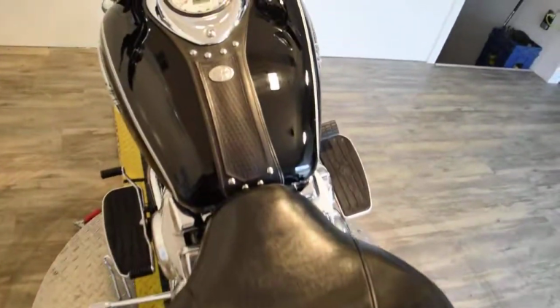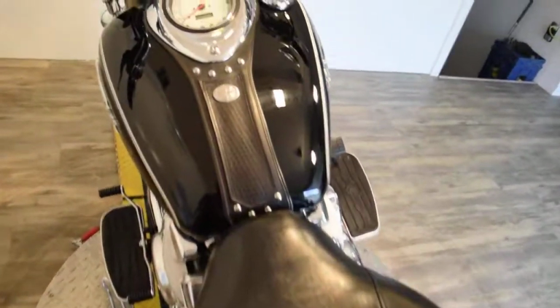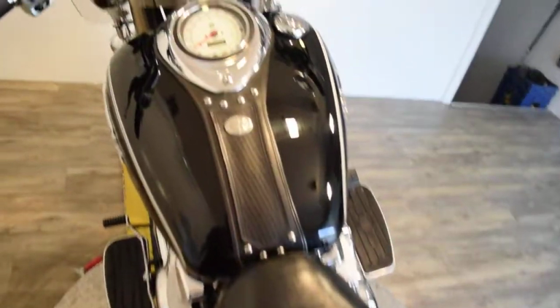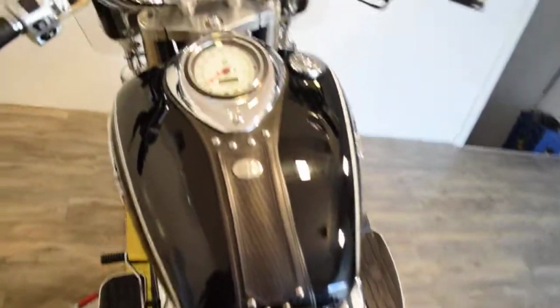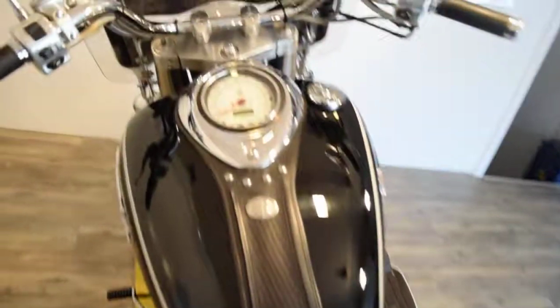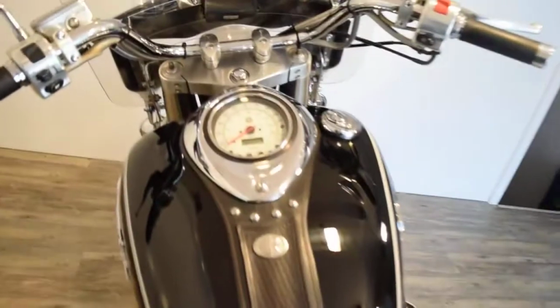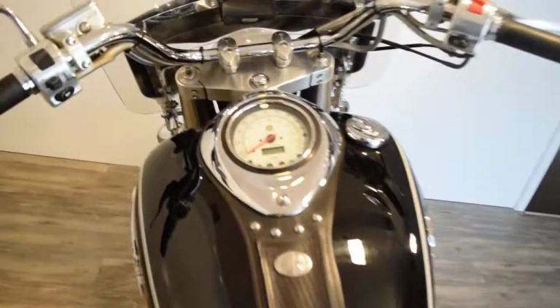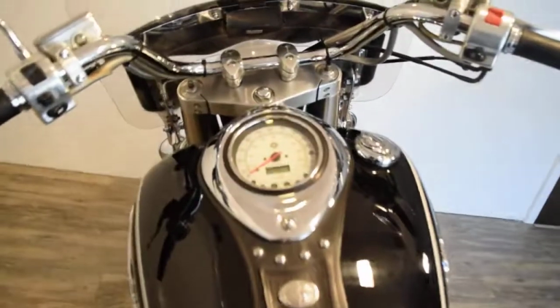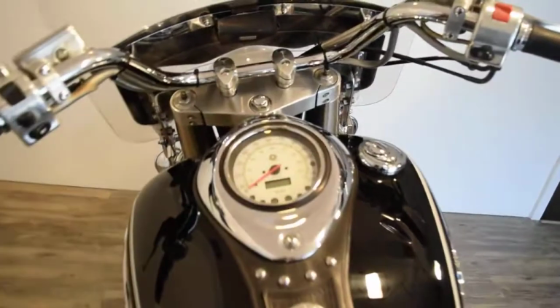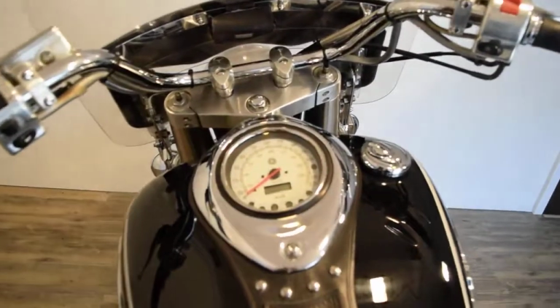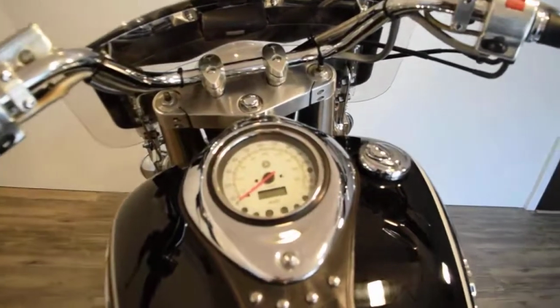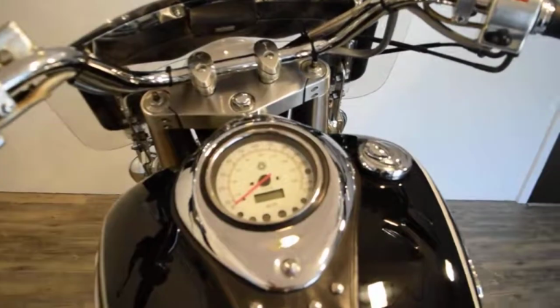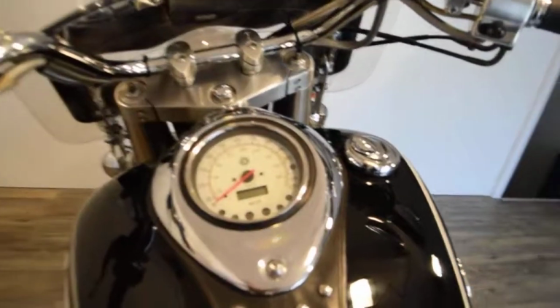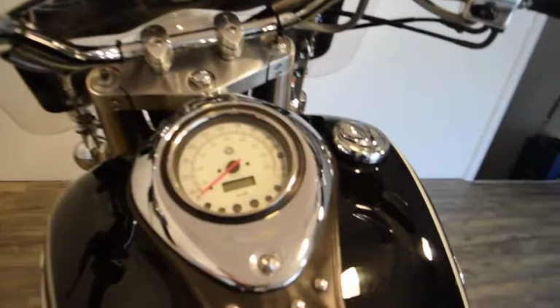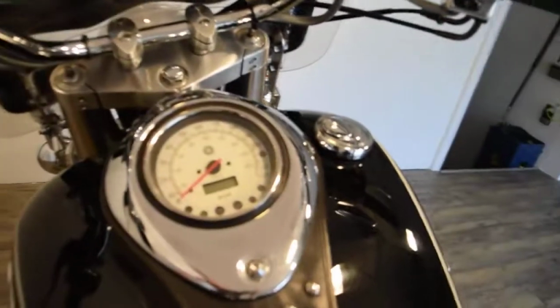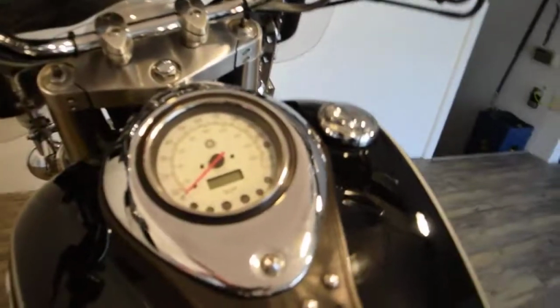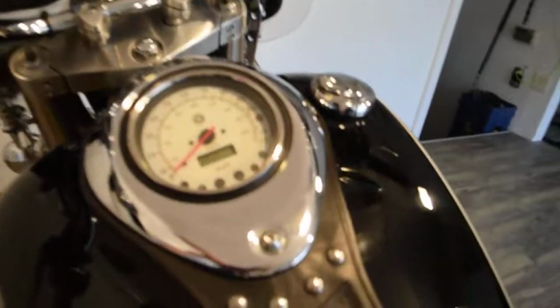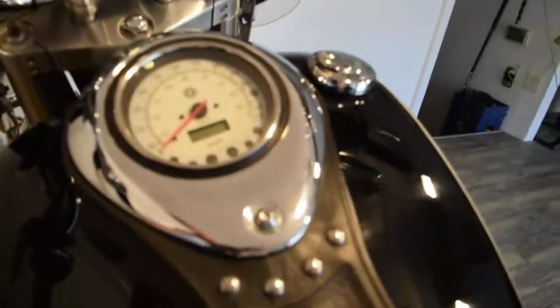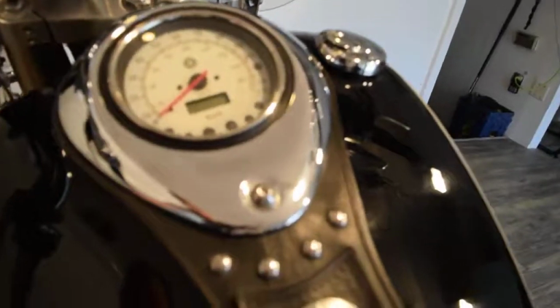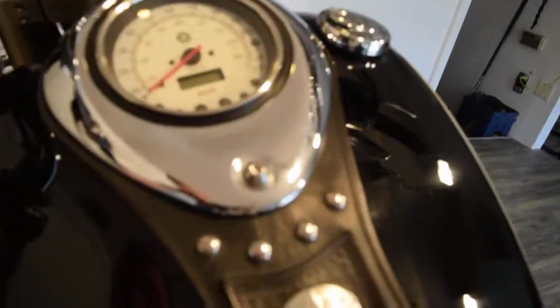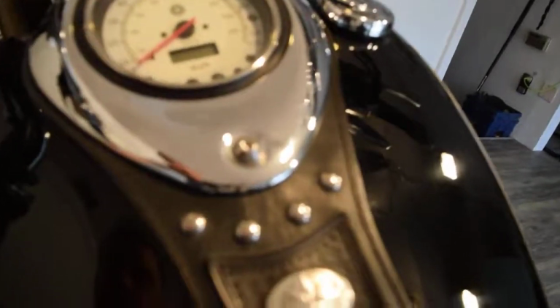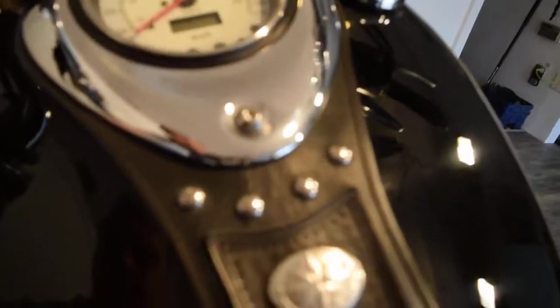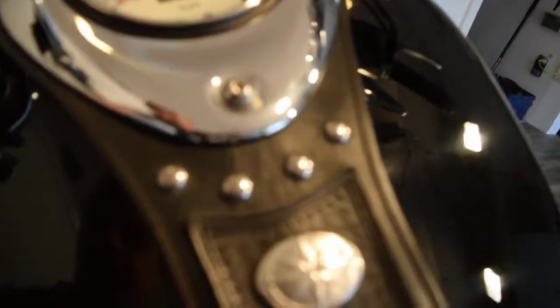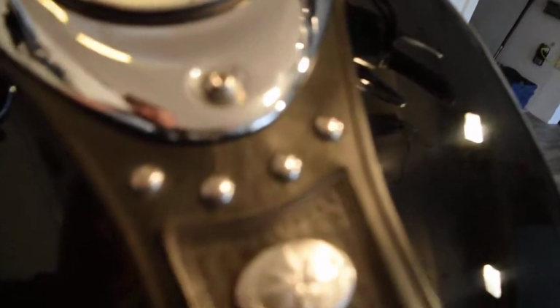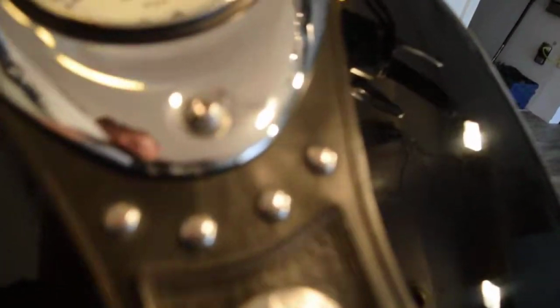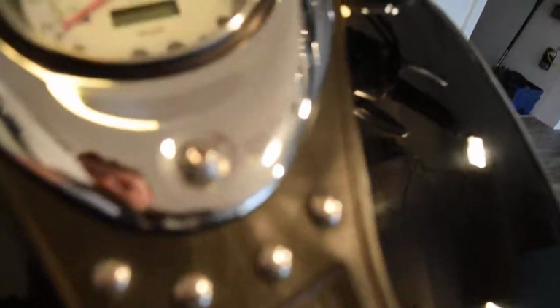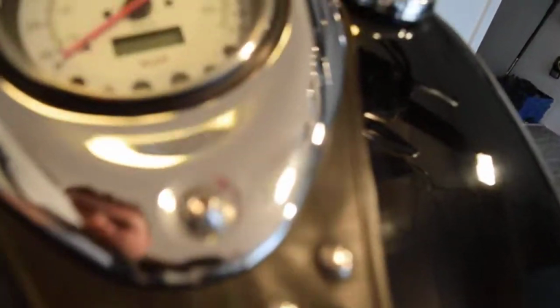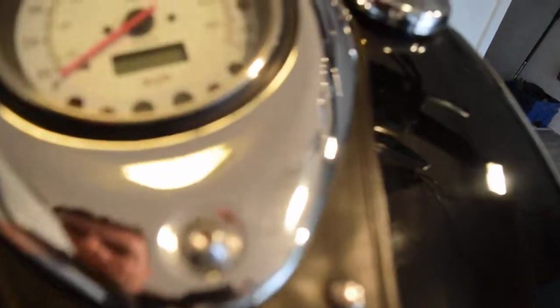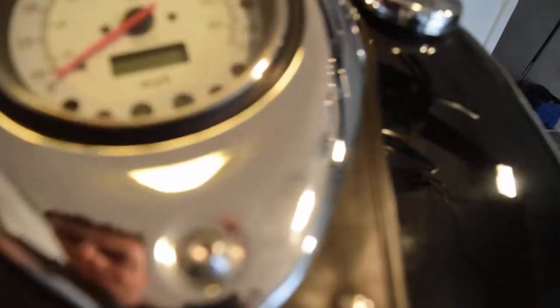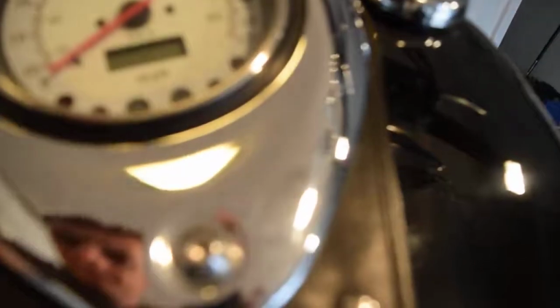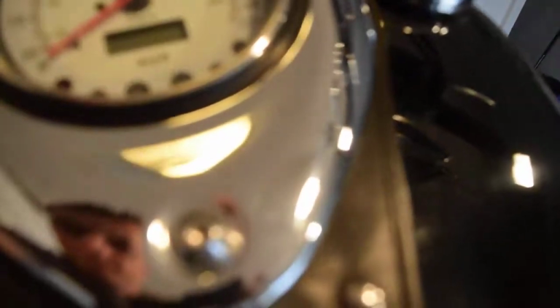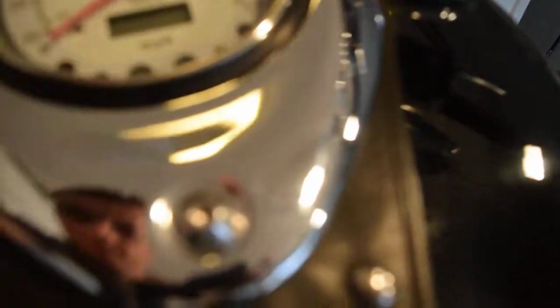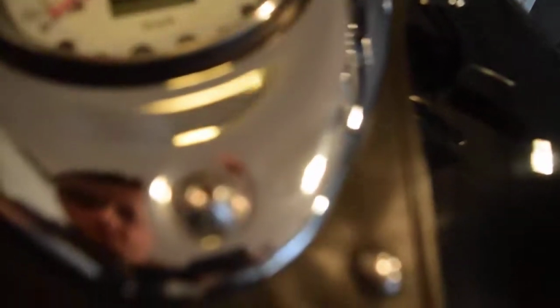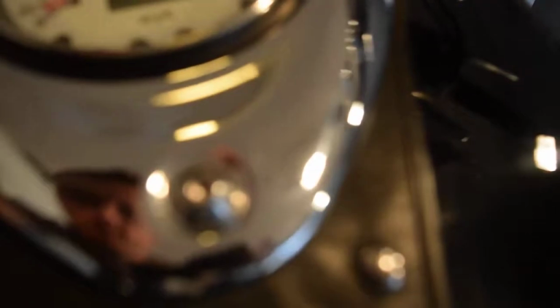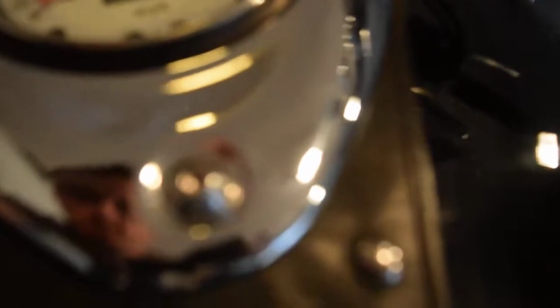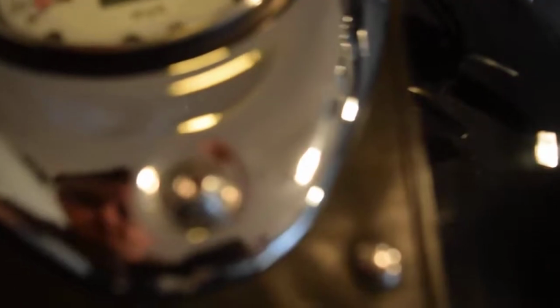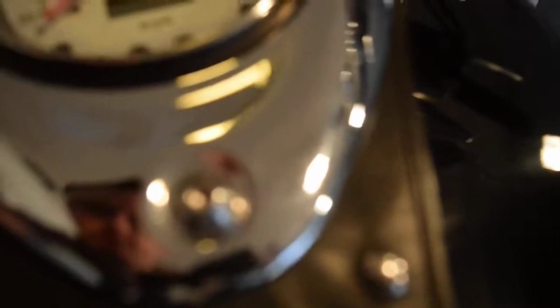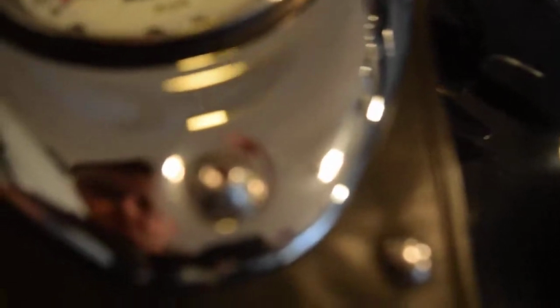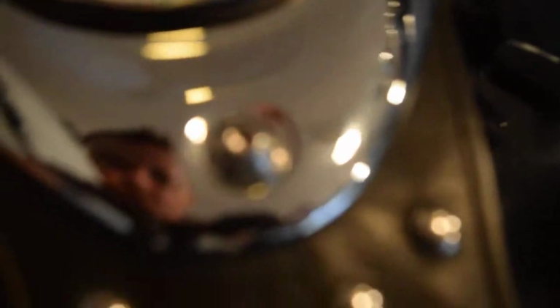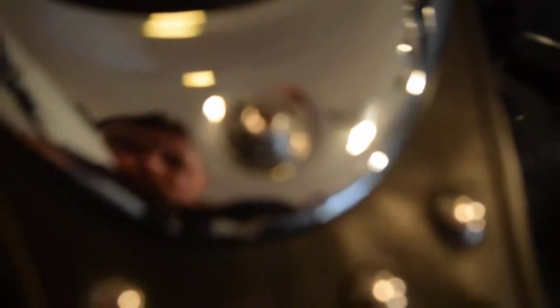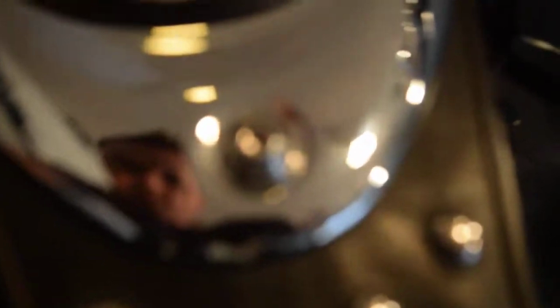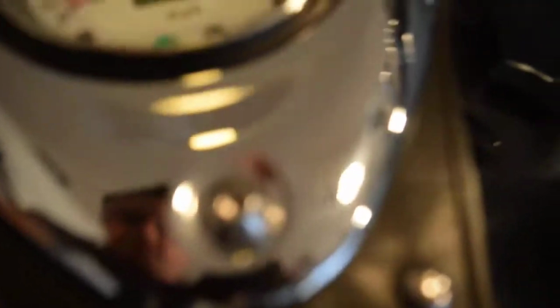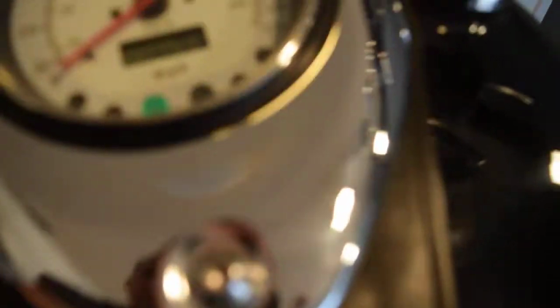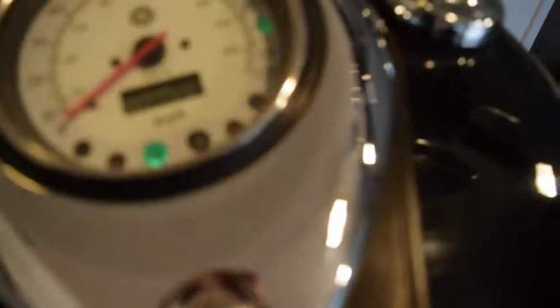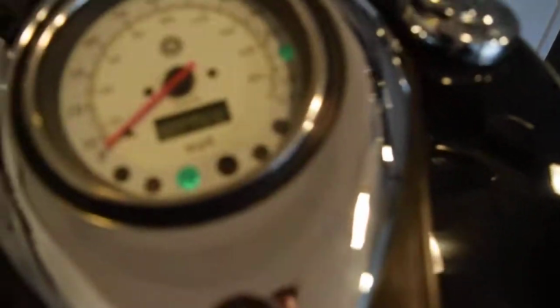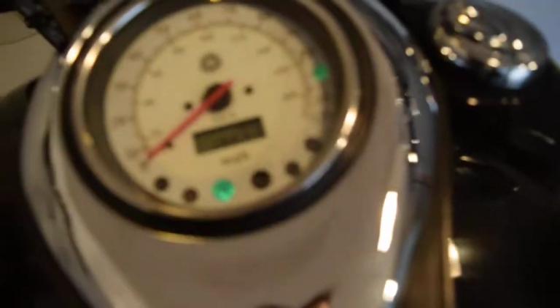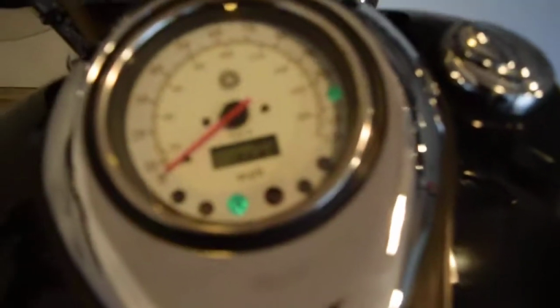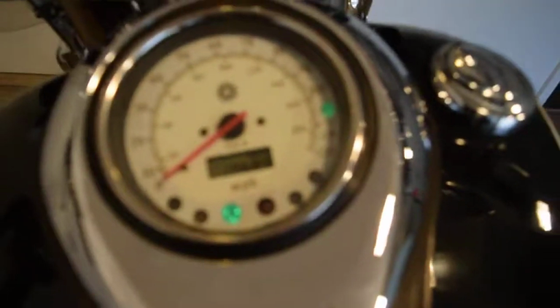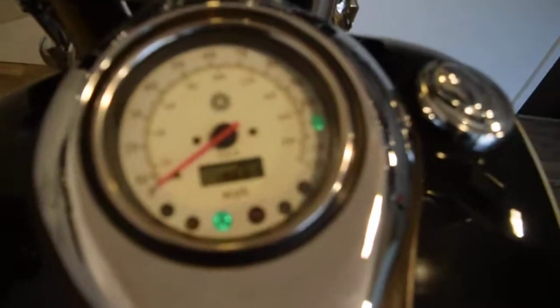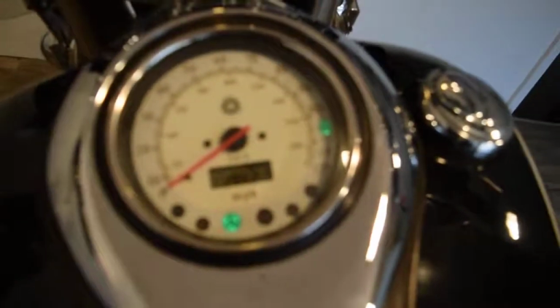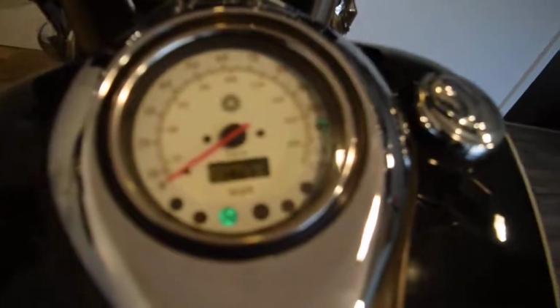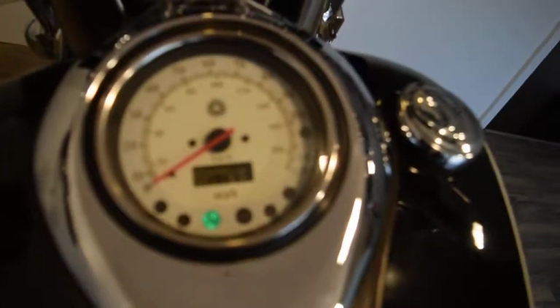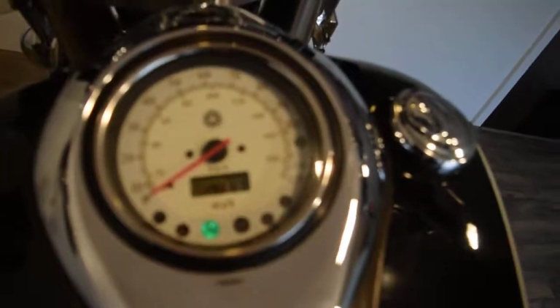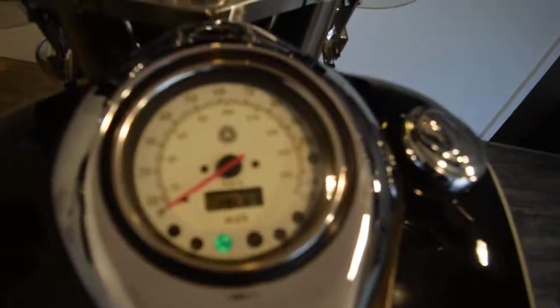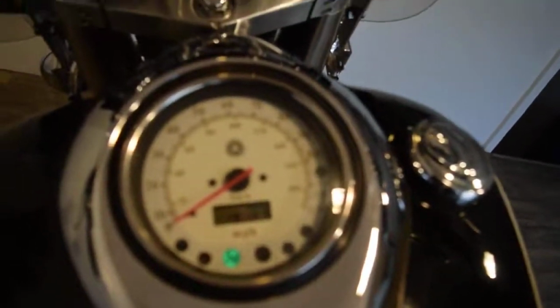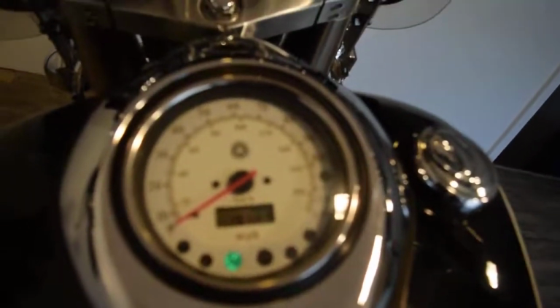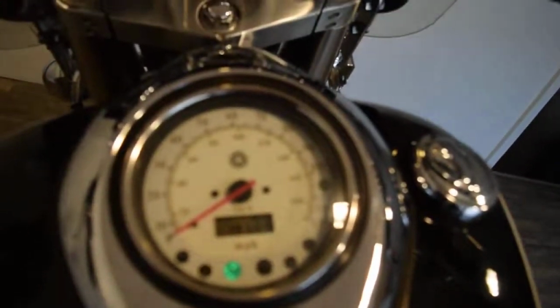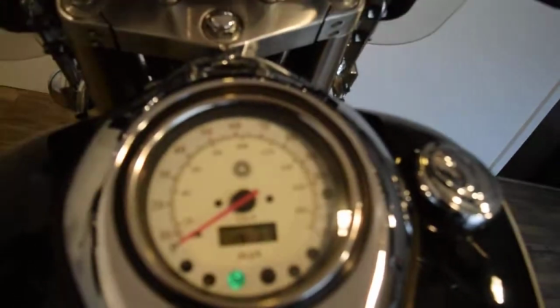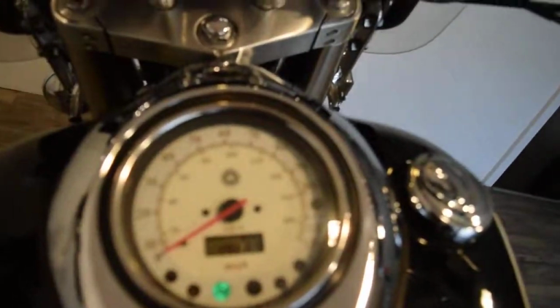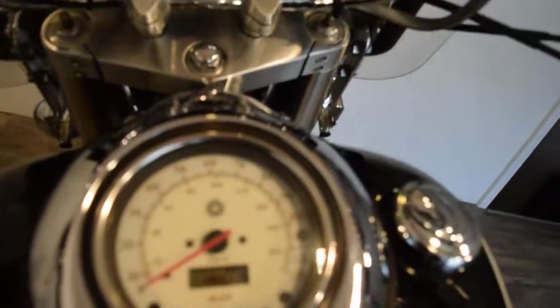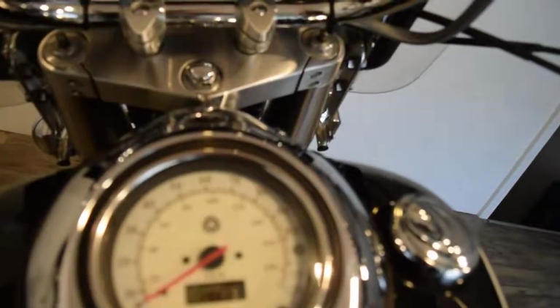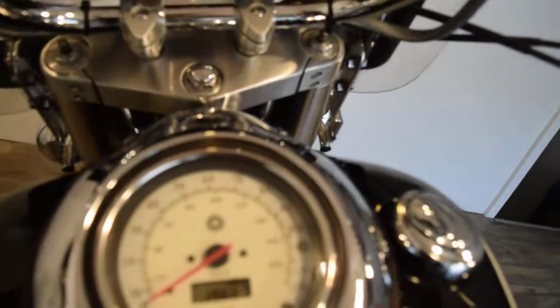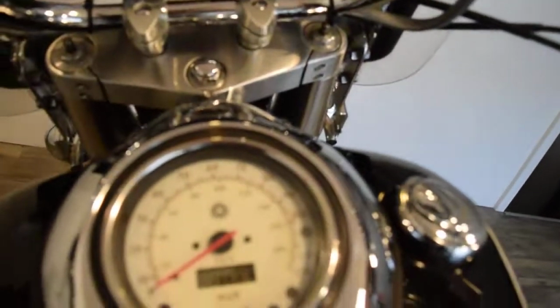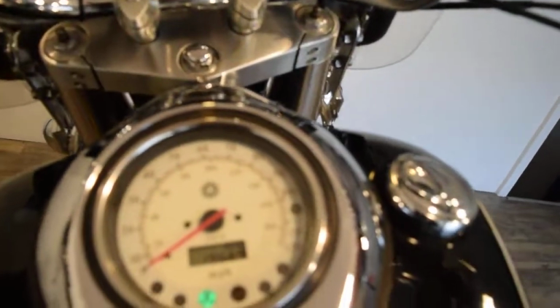Let me get you the exact miles. $19,689.